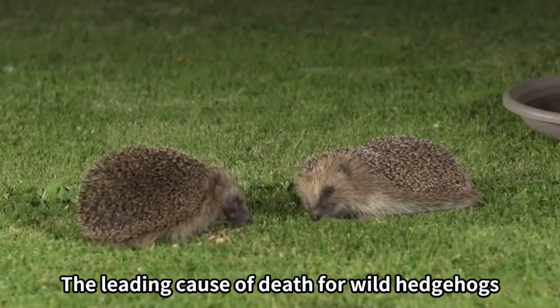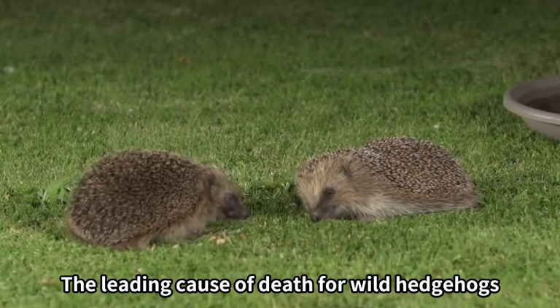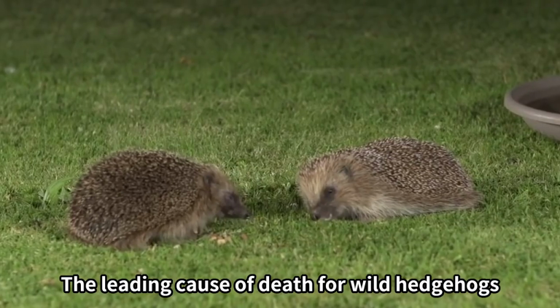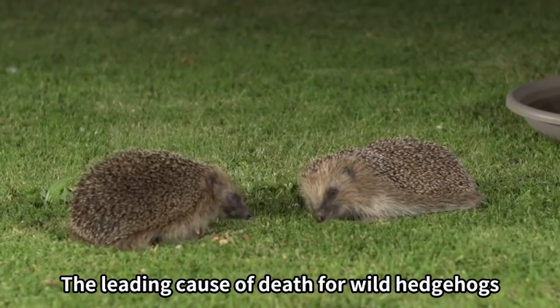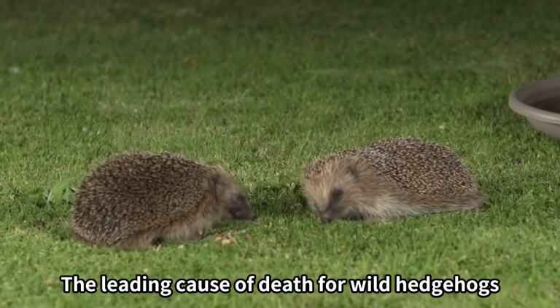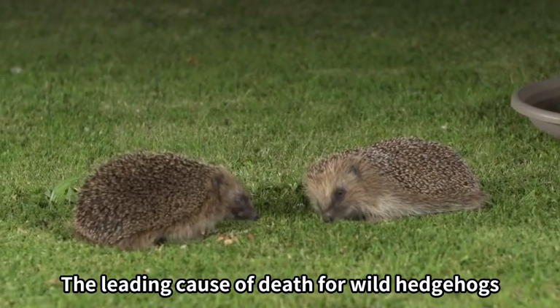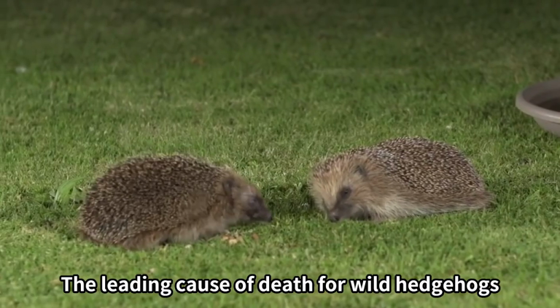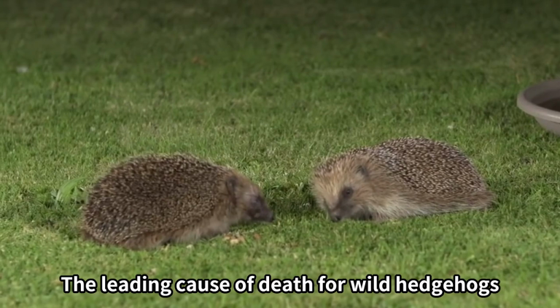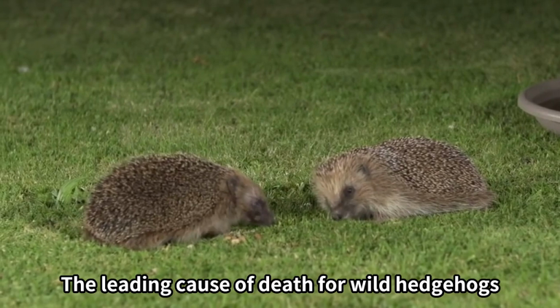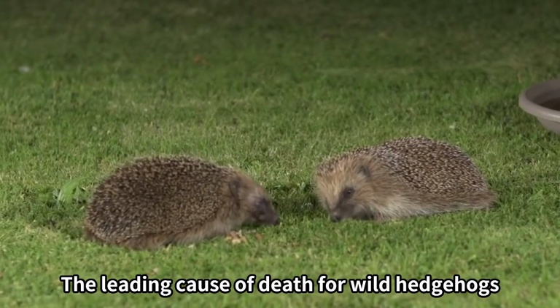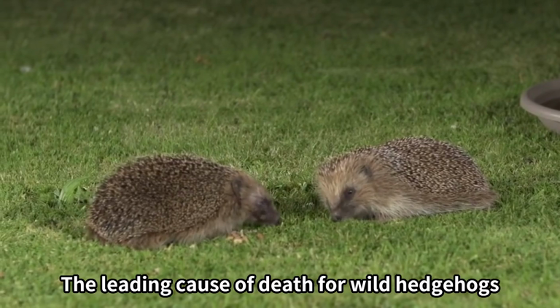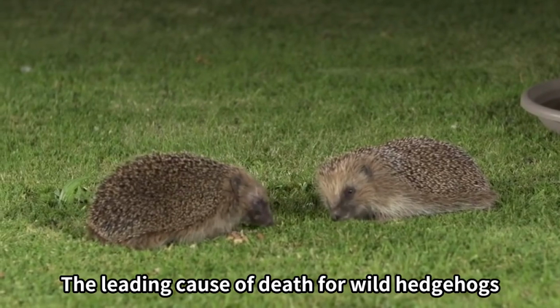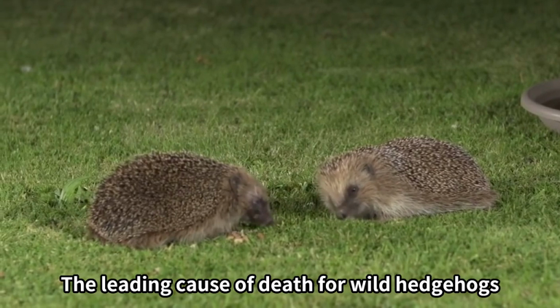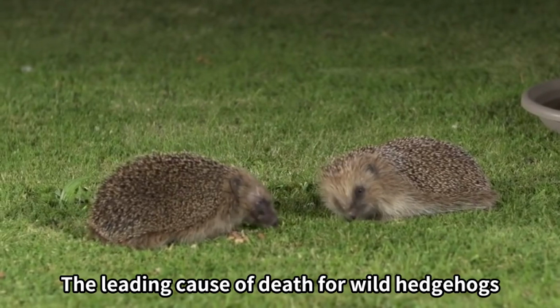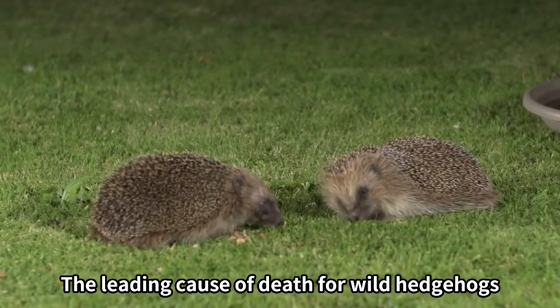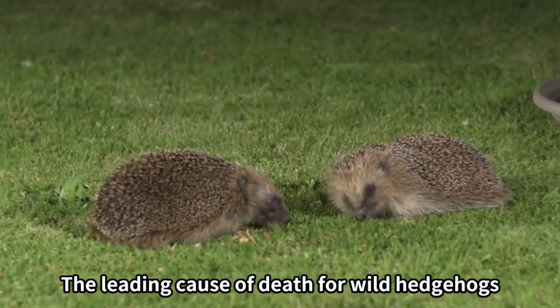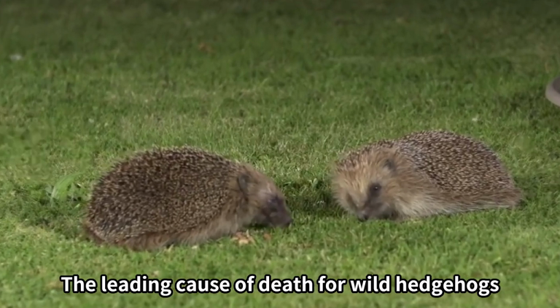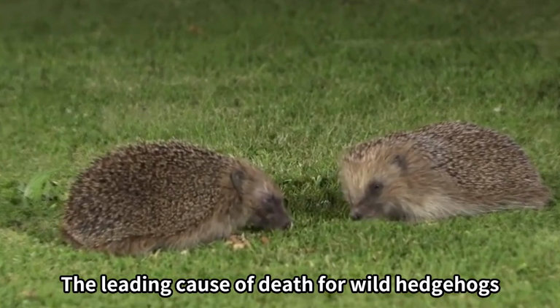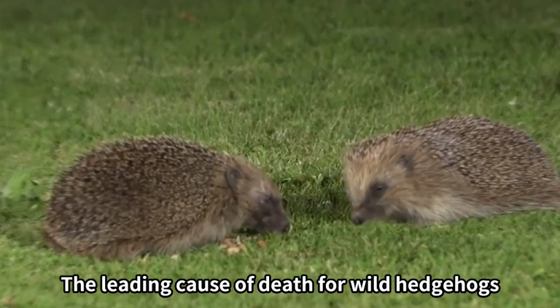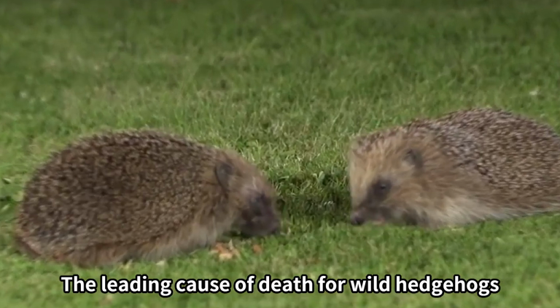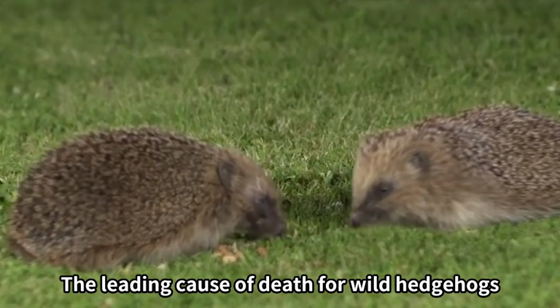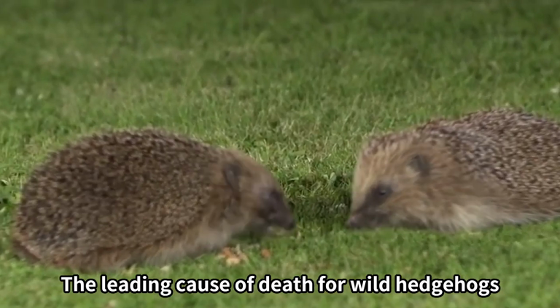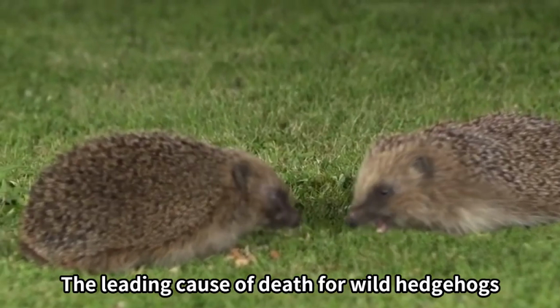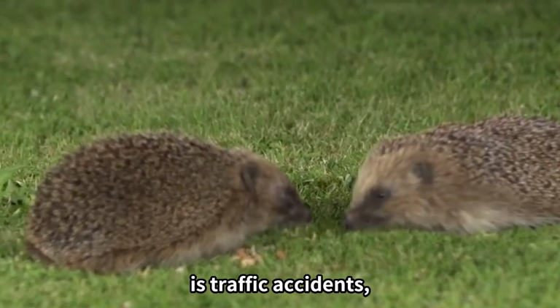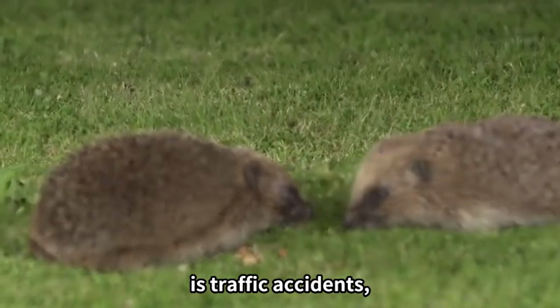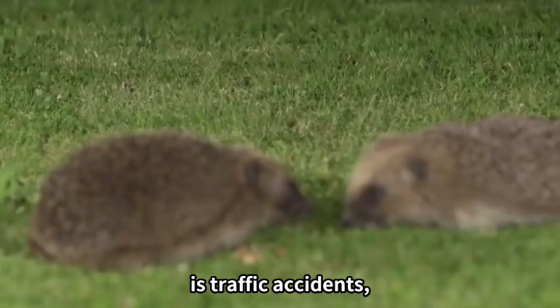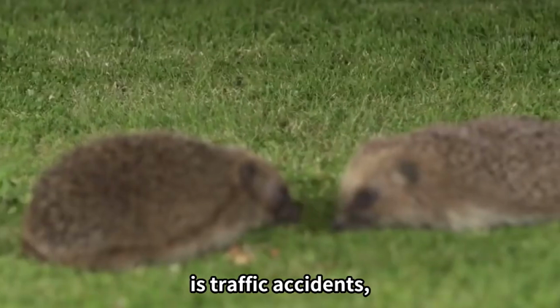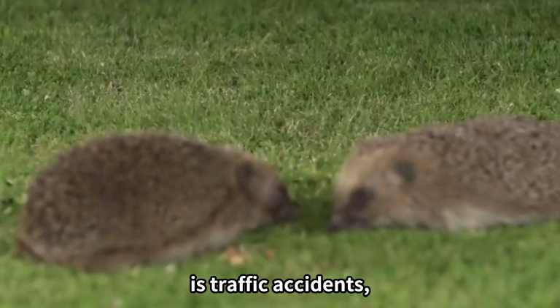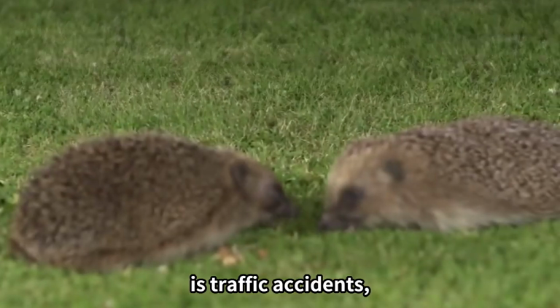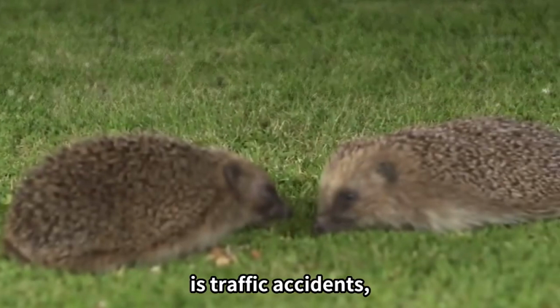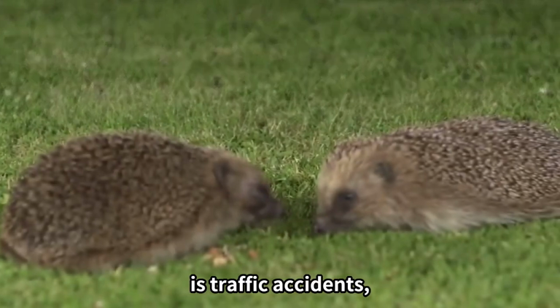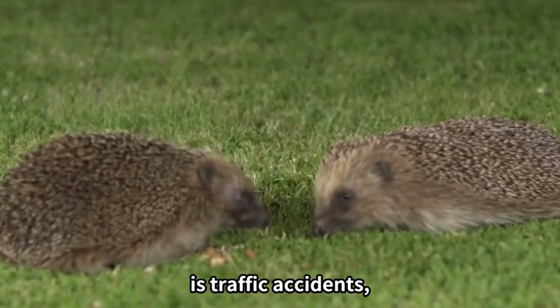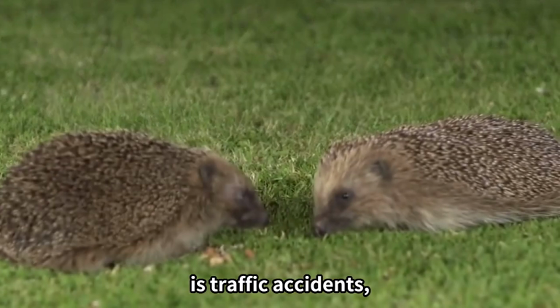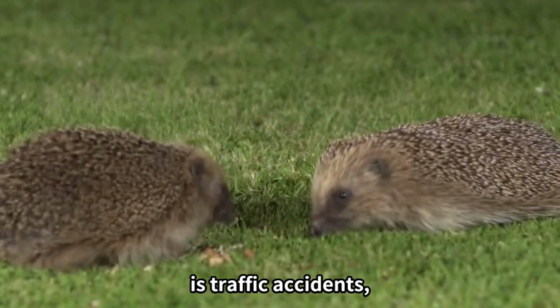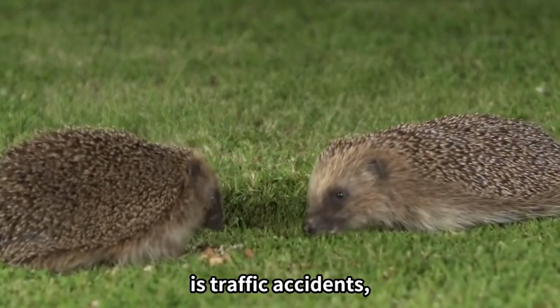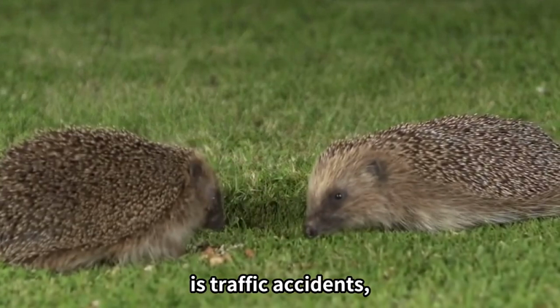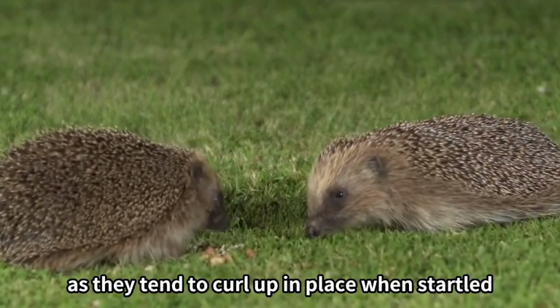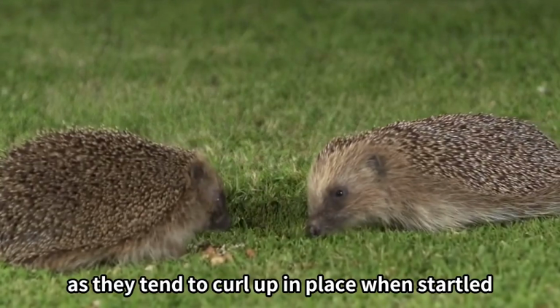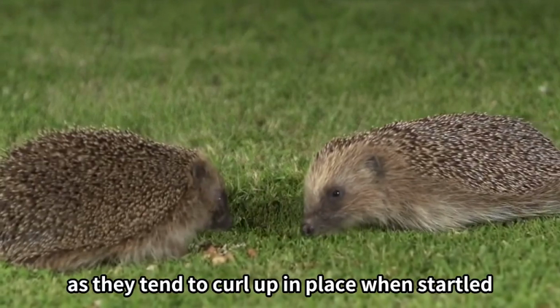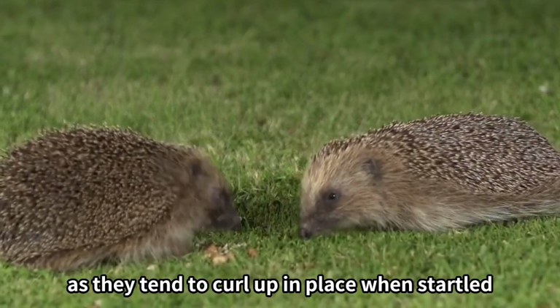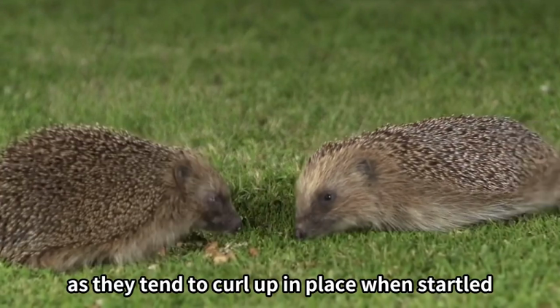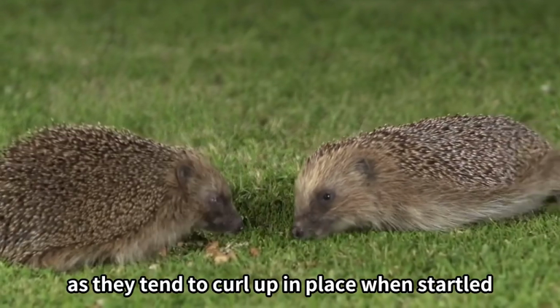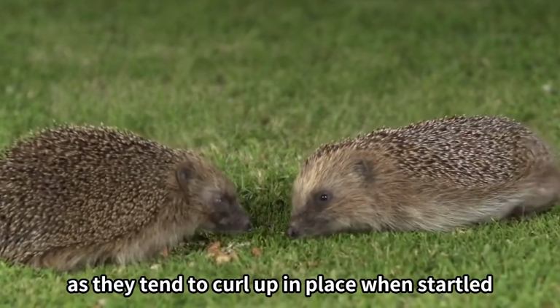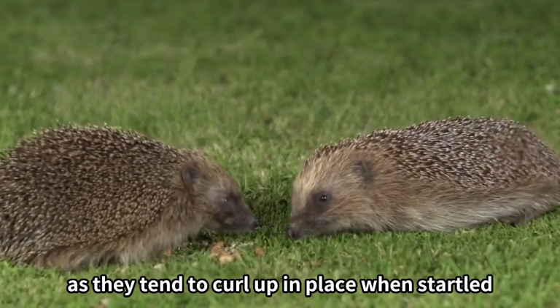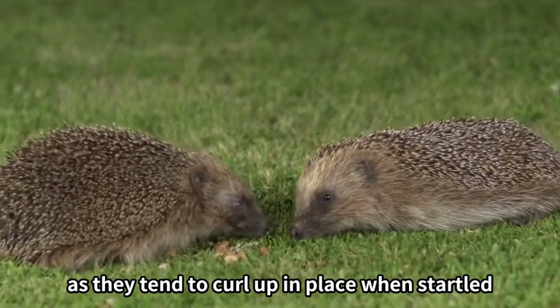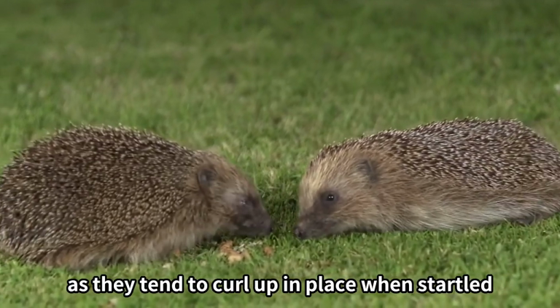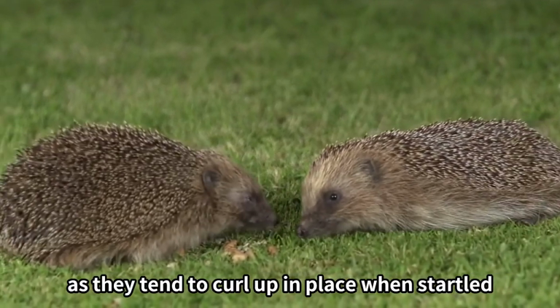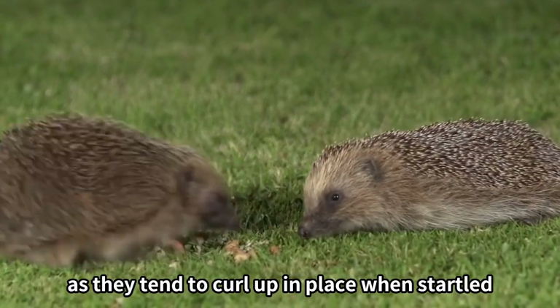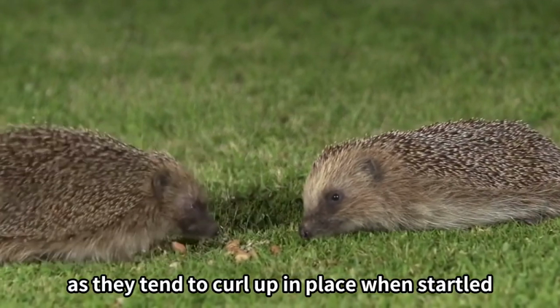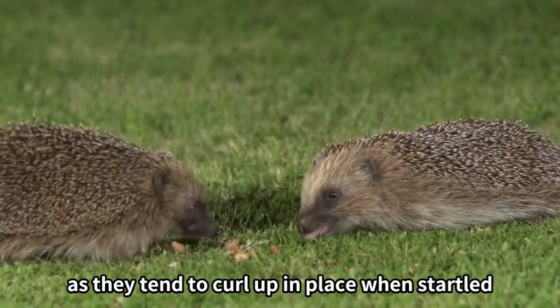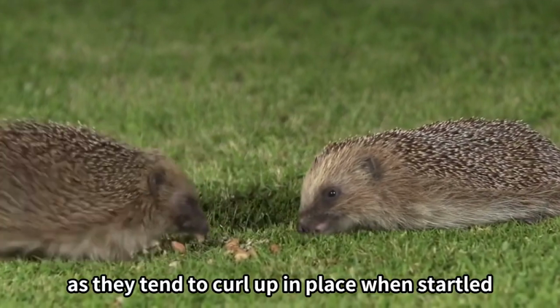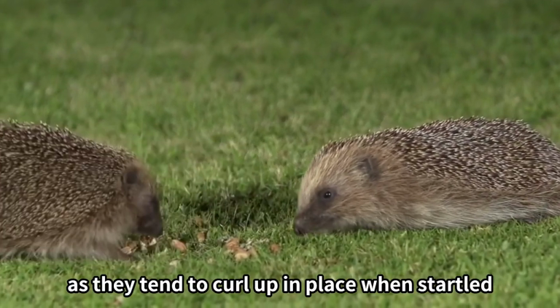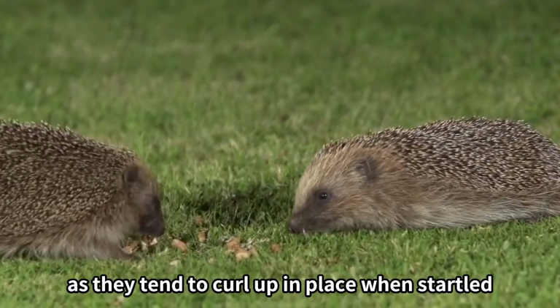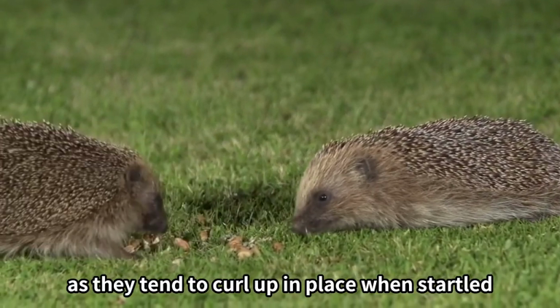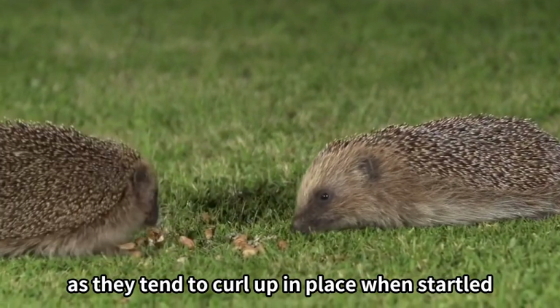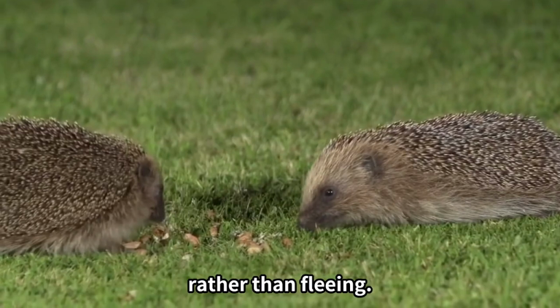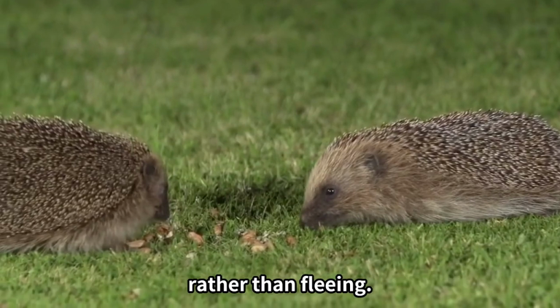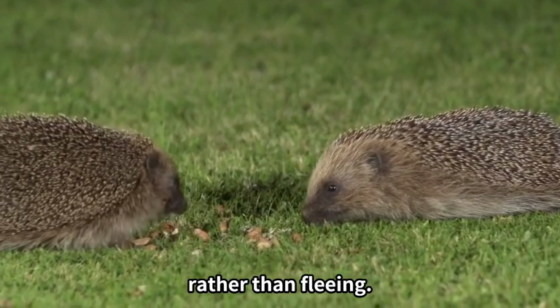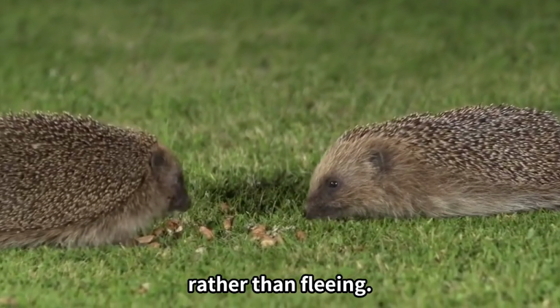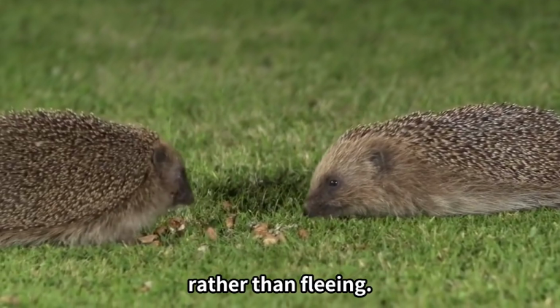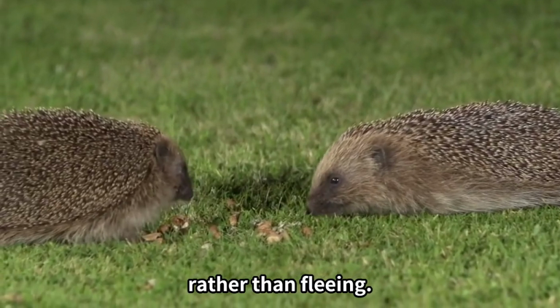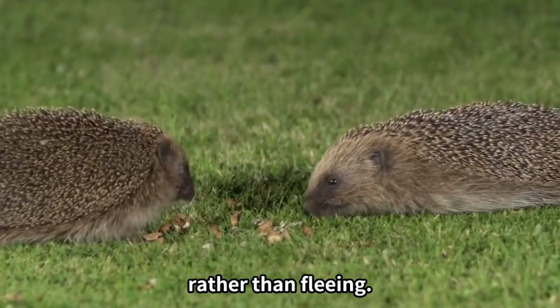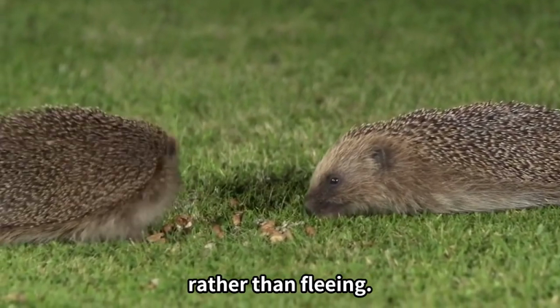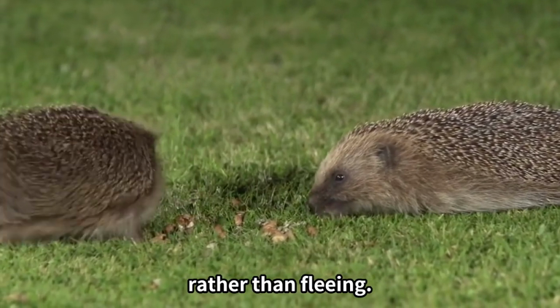The leading cause of death for wild hedgehogs is traffic accidents, as they tend to curl up in place when startled rather than fleeing.